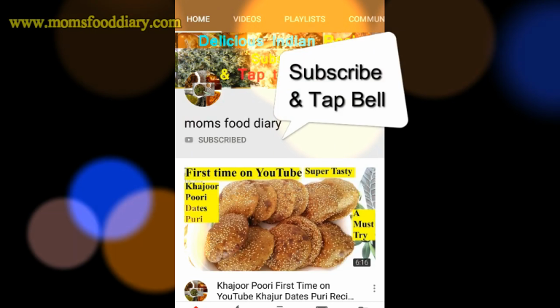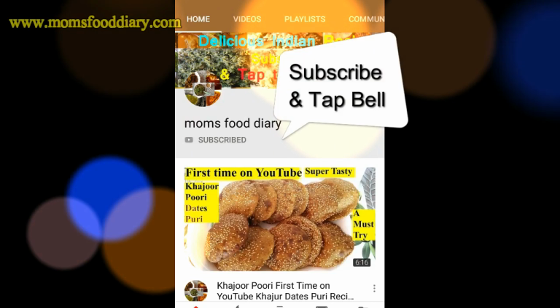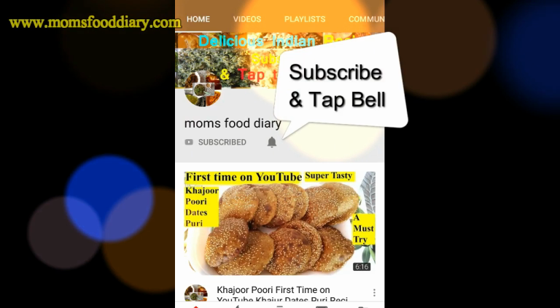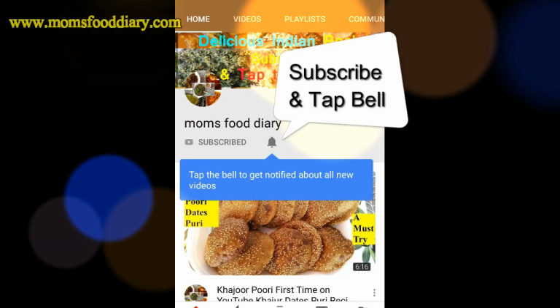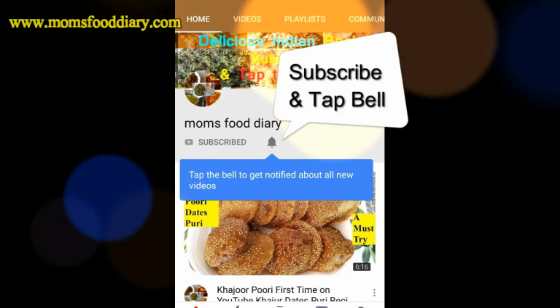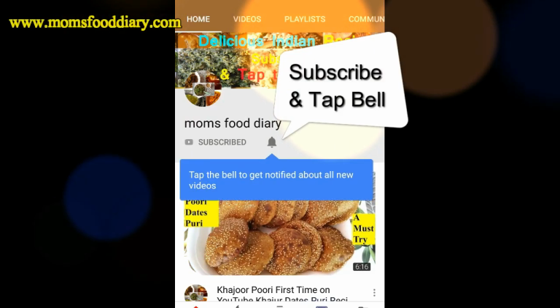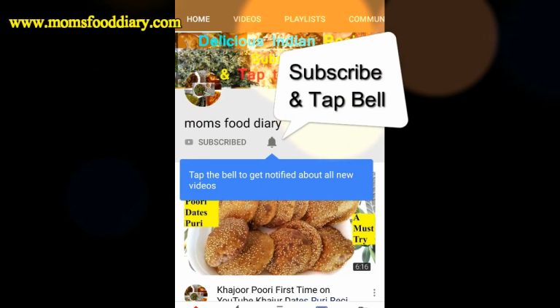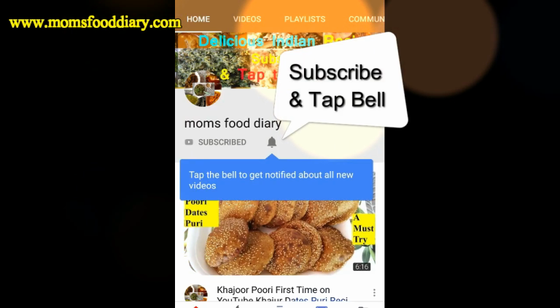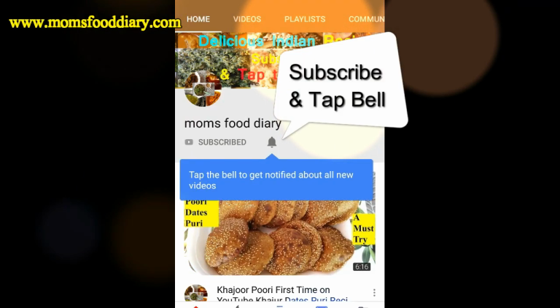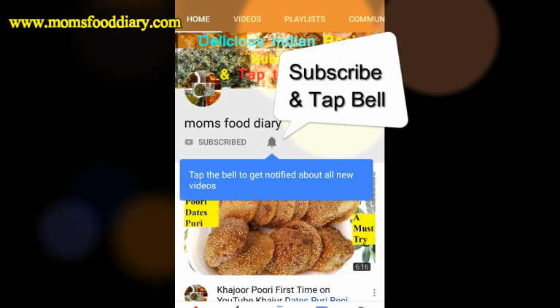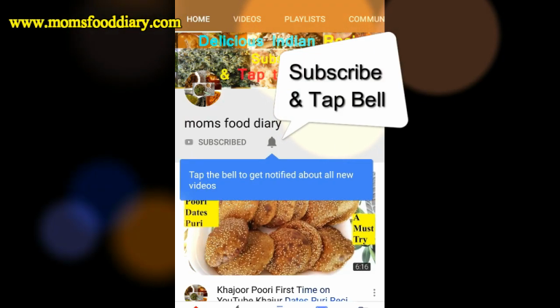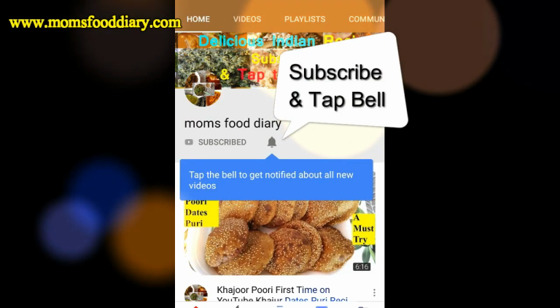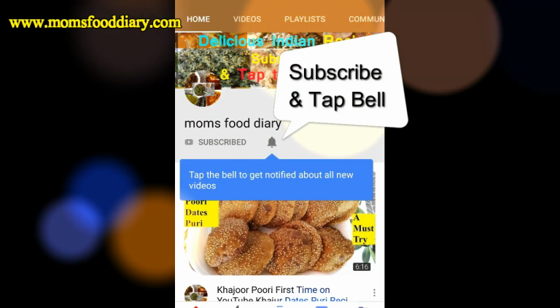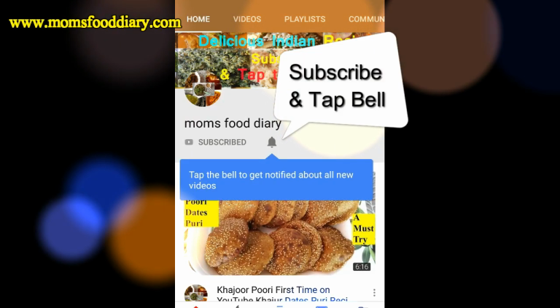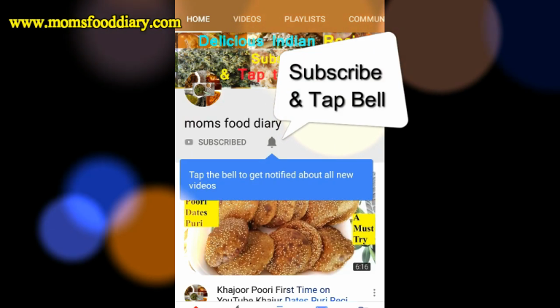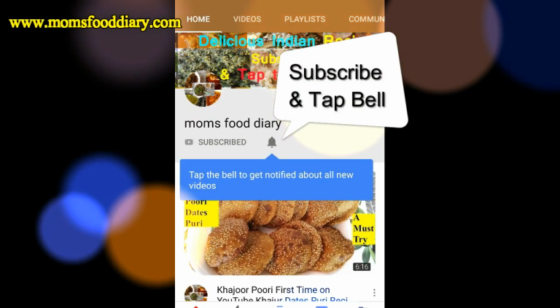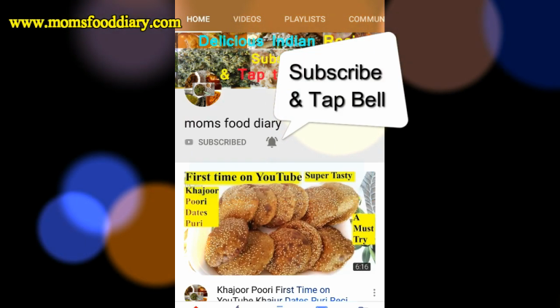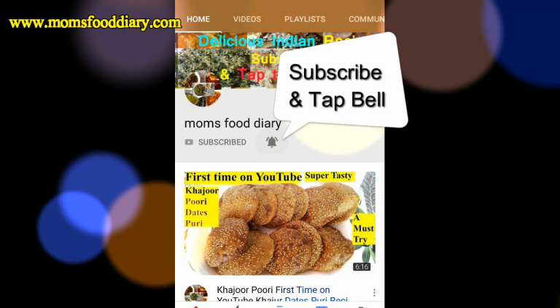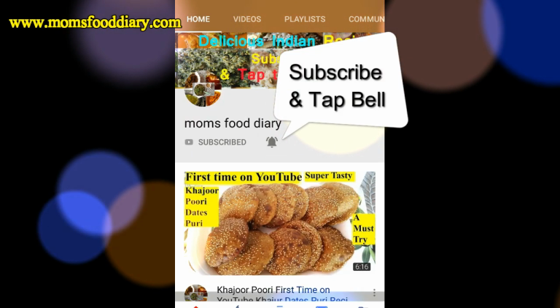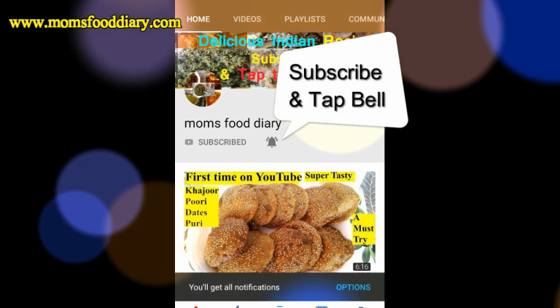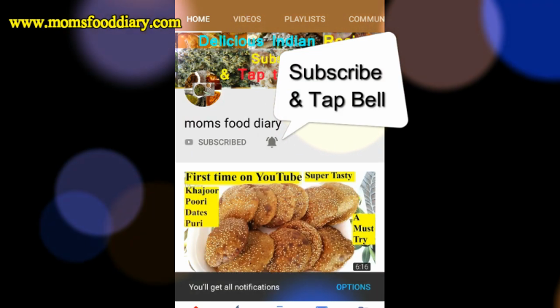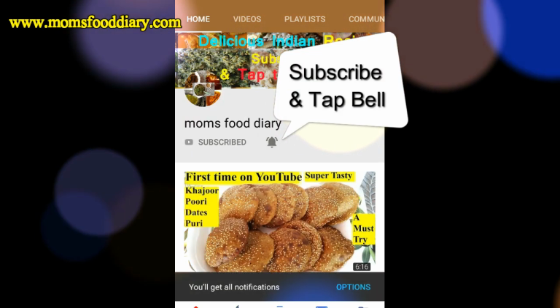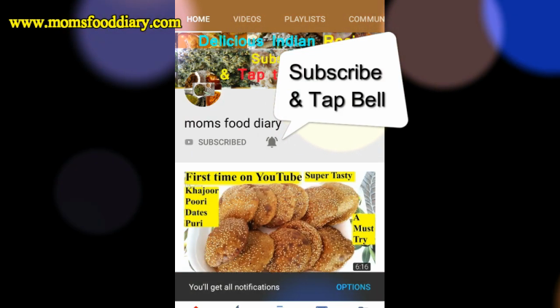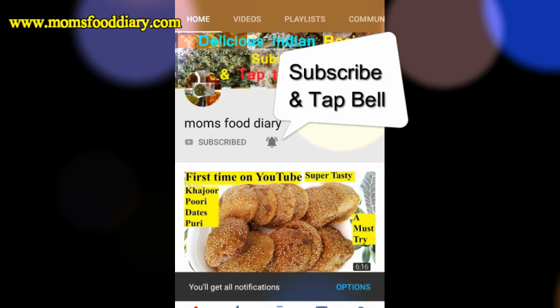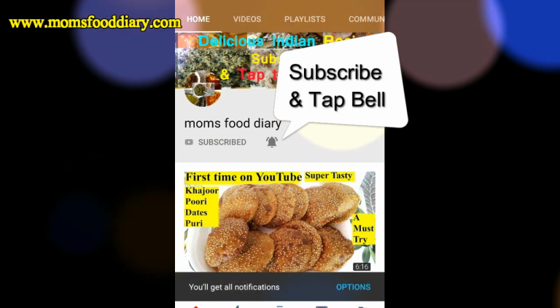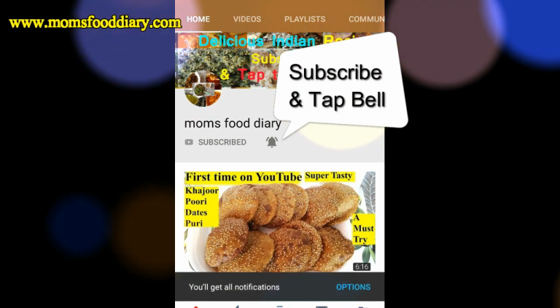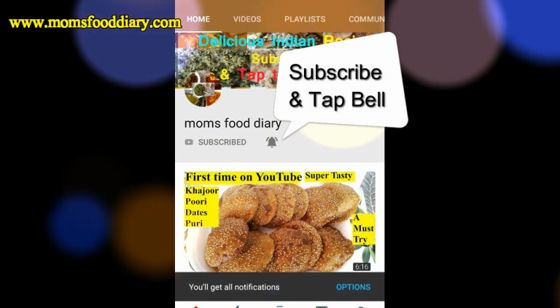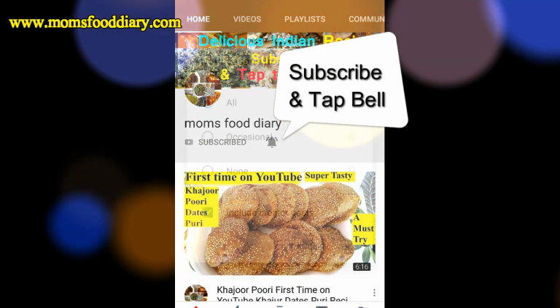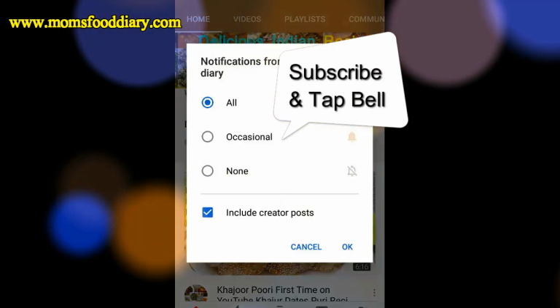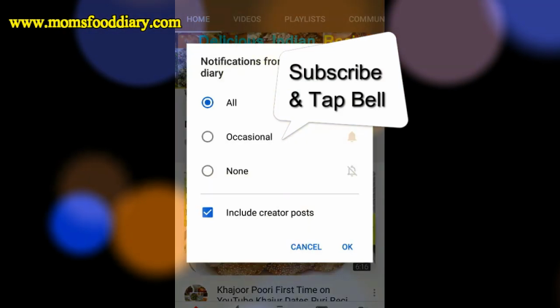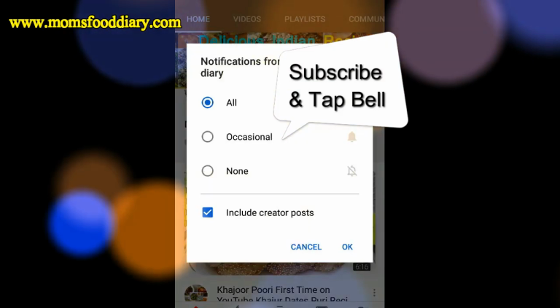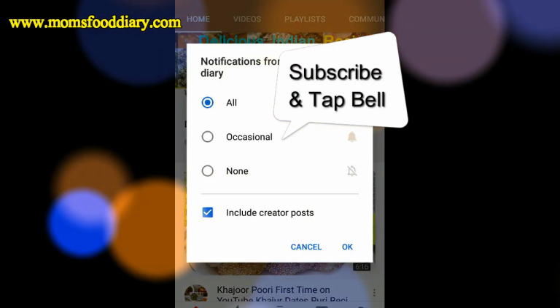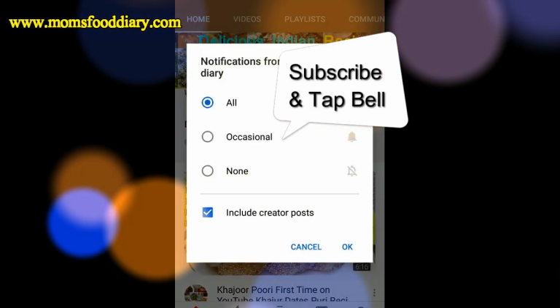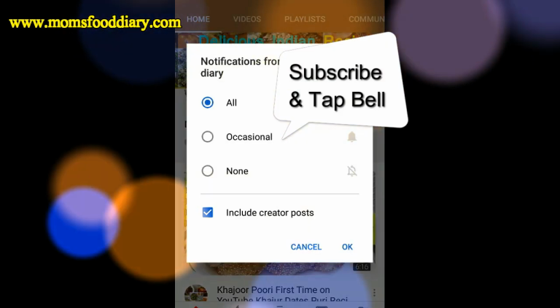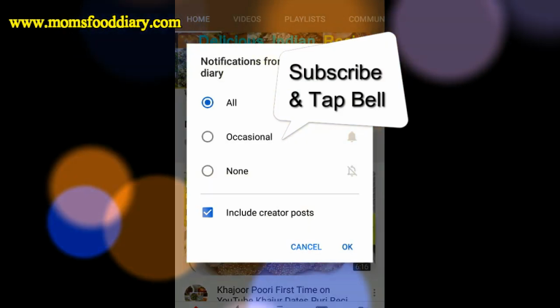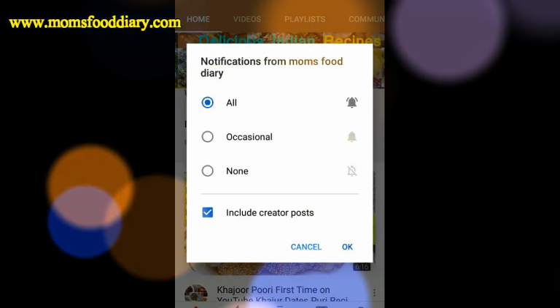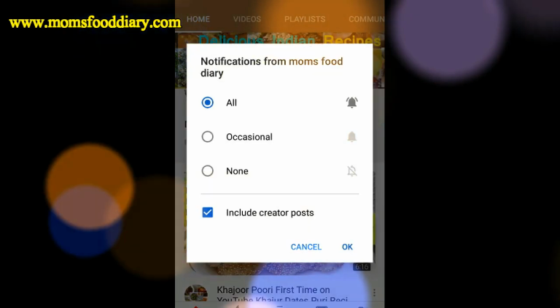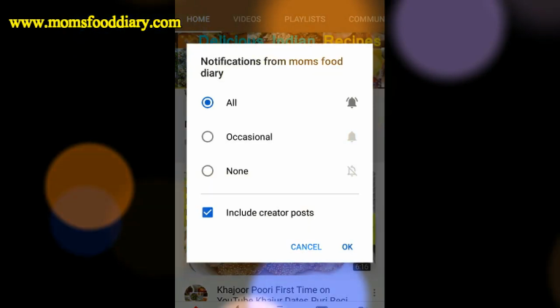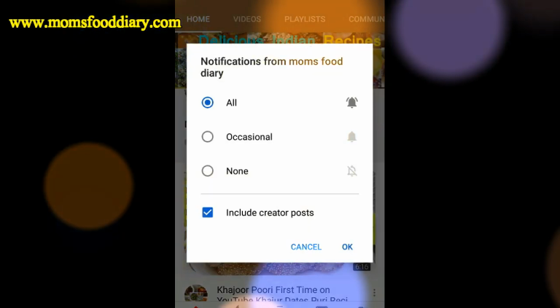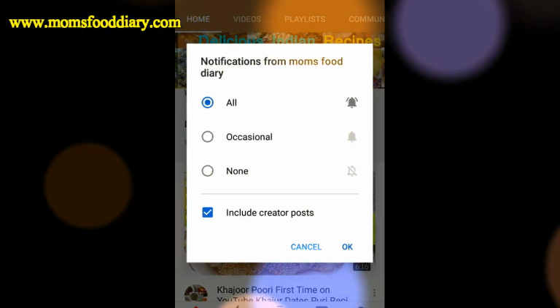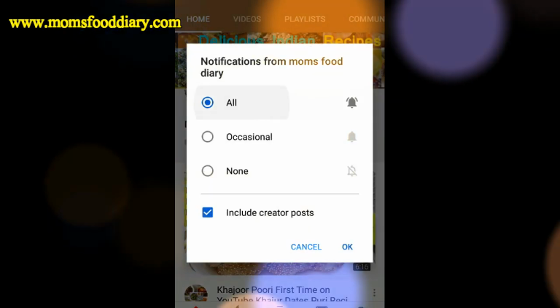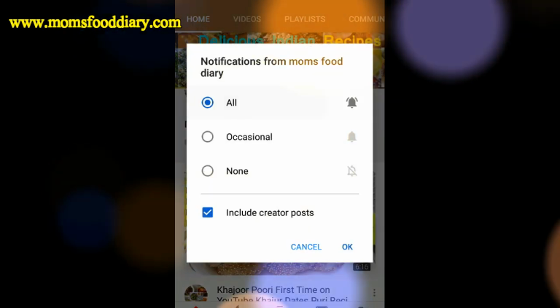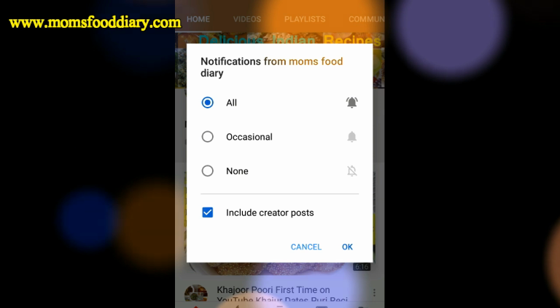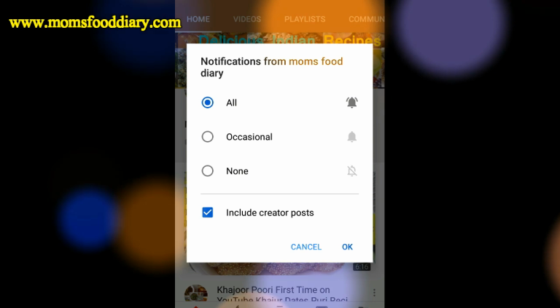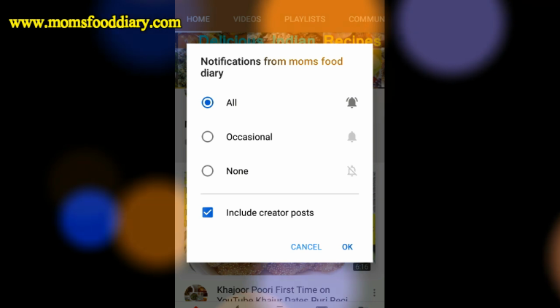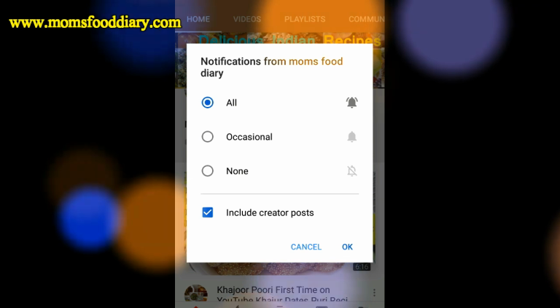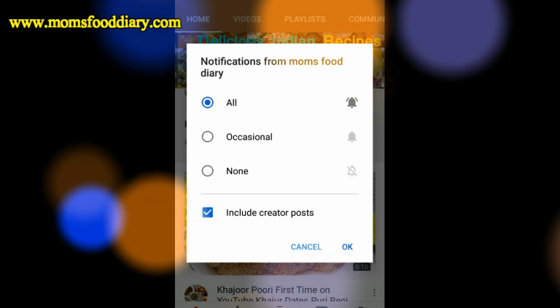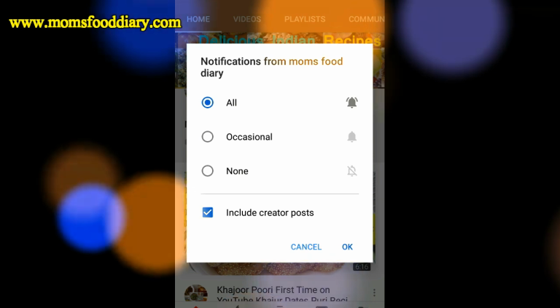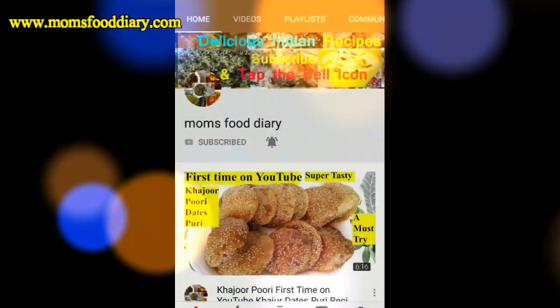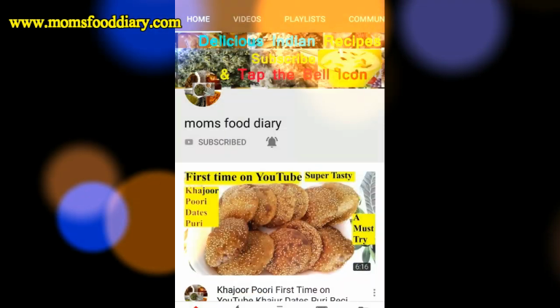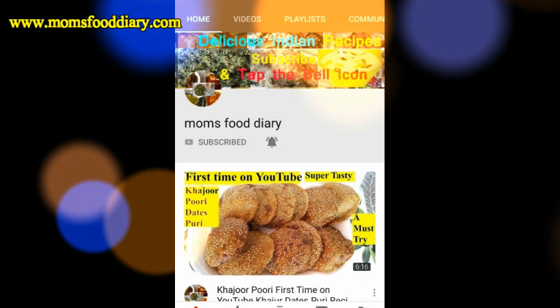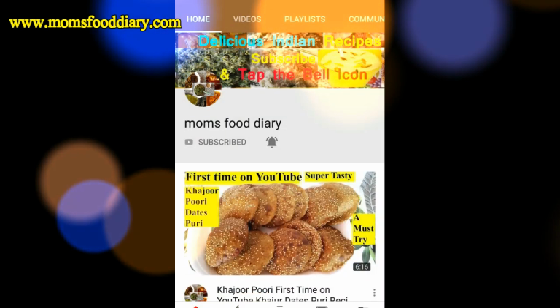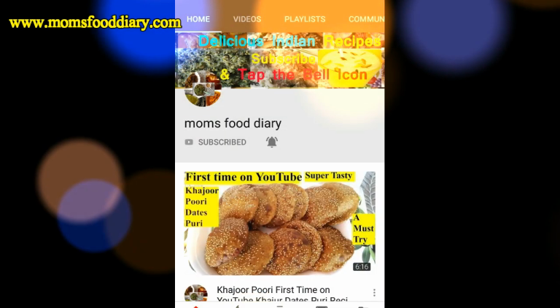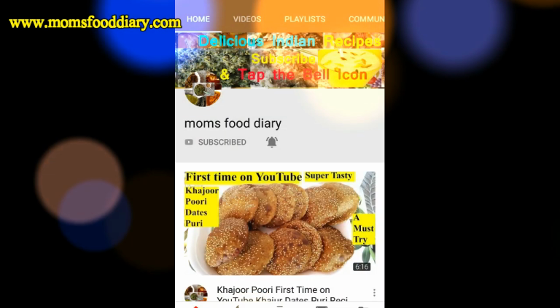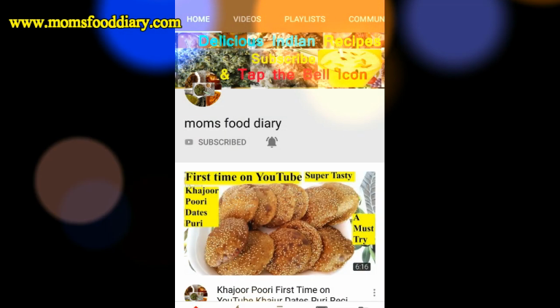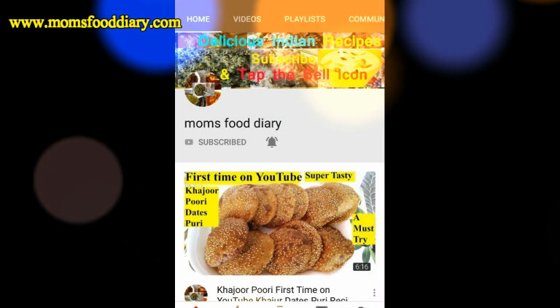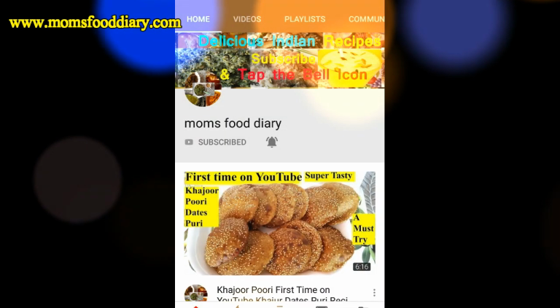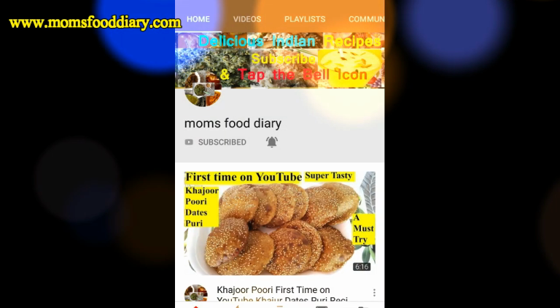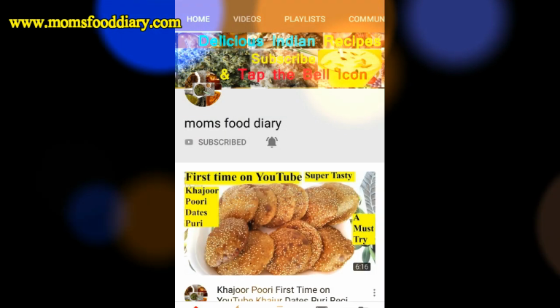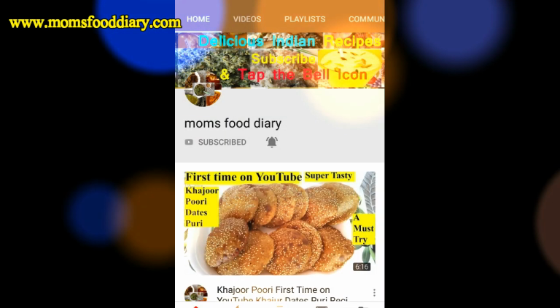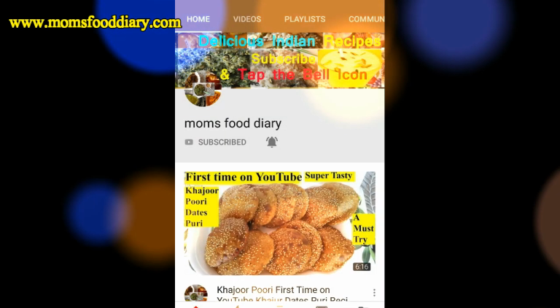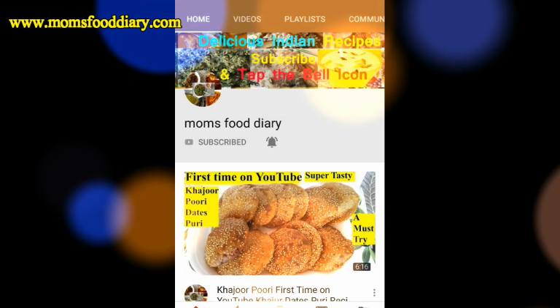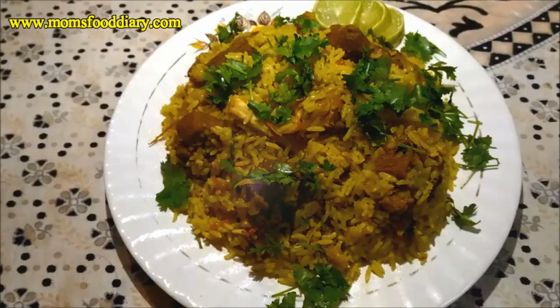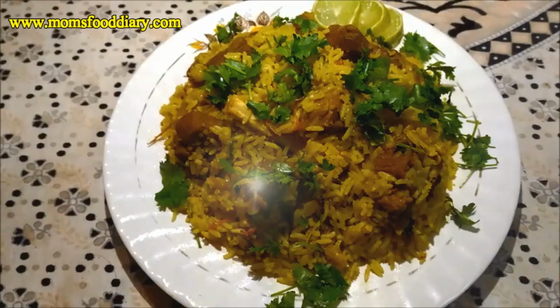Subscribe to Mom's Food Dari and tap on the bell icon so that you can receive my latest recipe notifications as and when I upload new recipes.